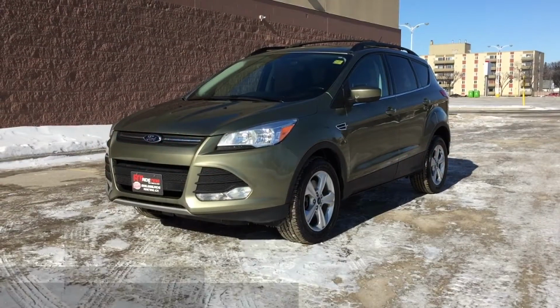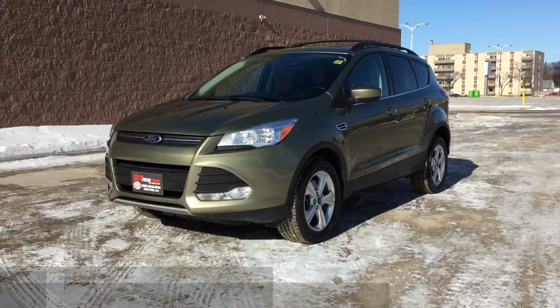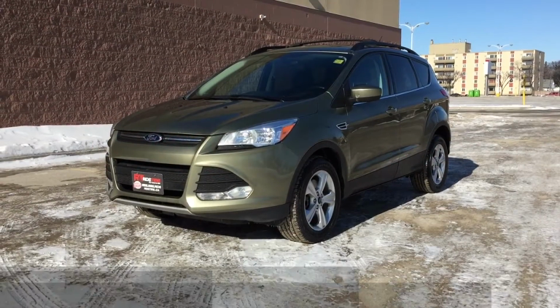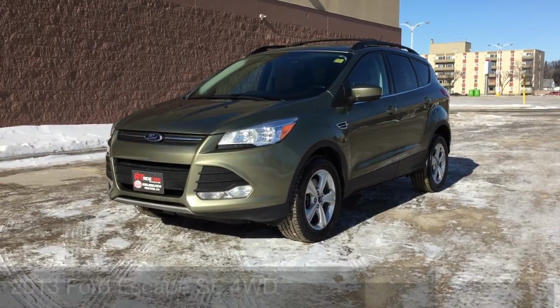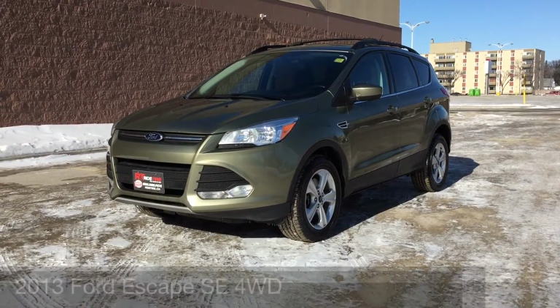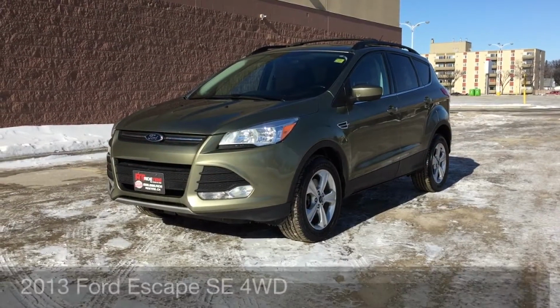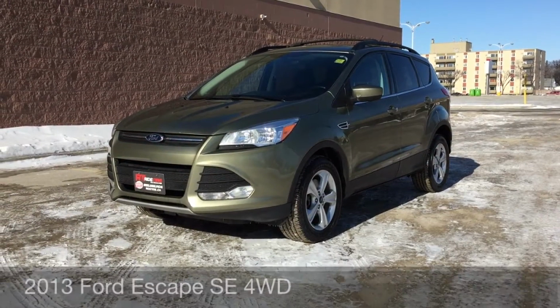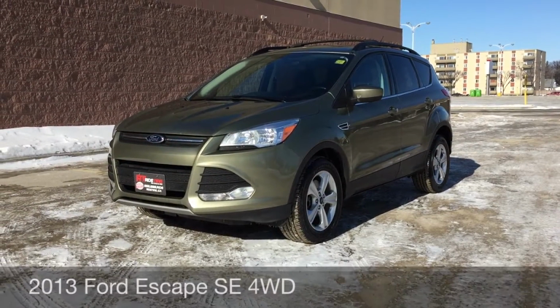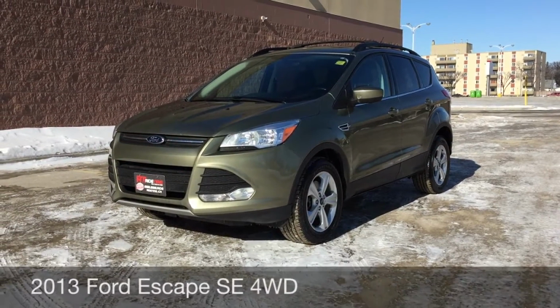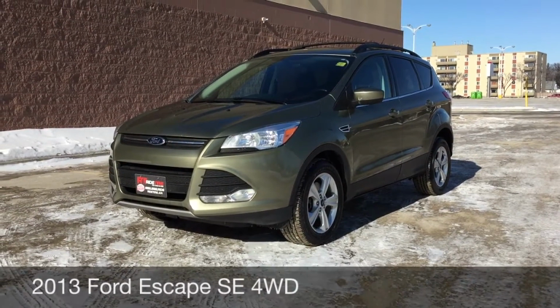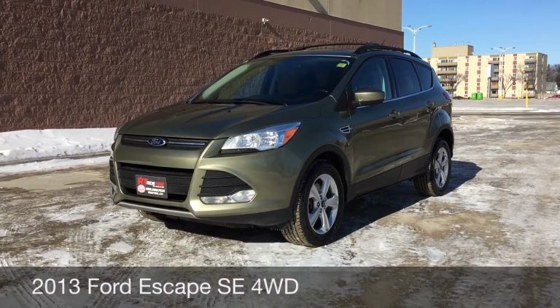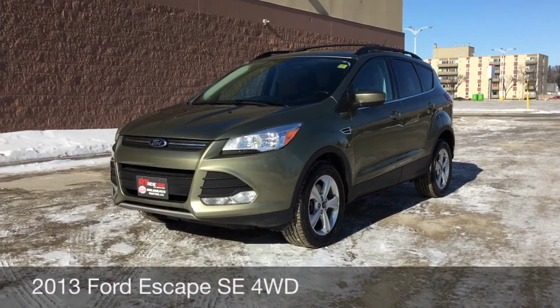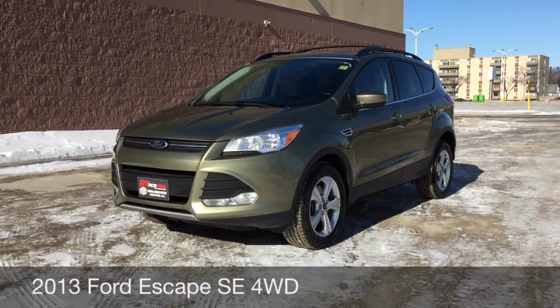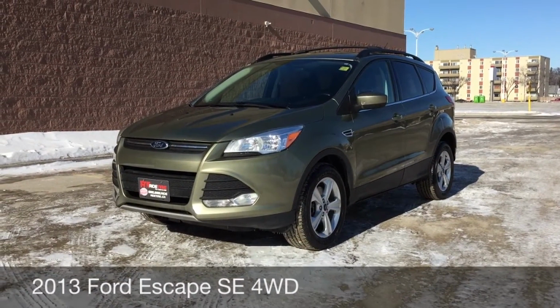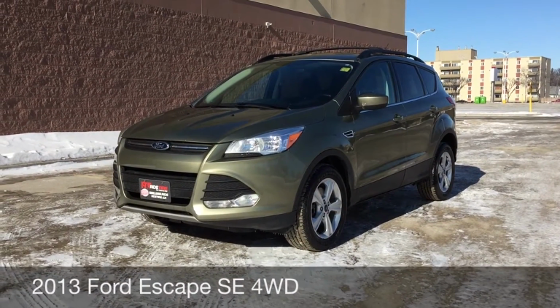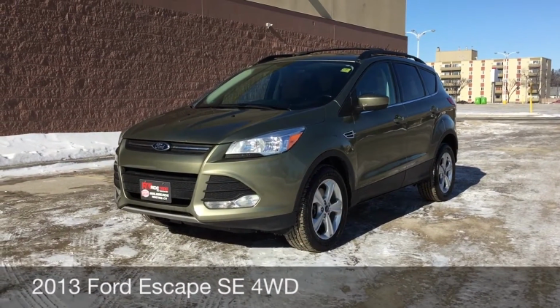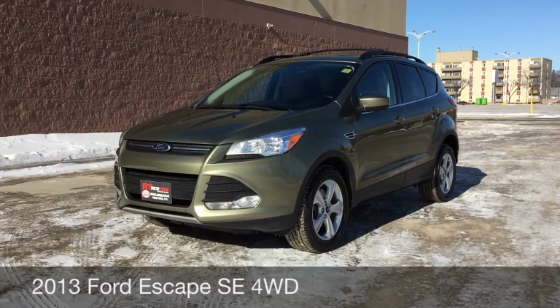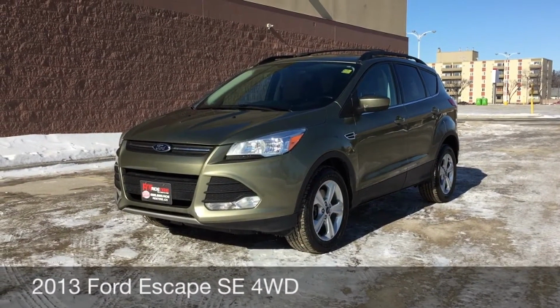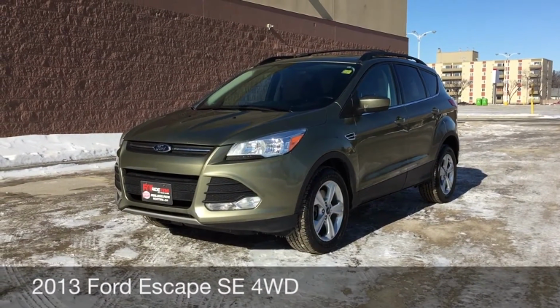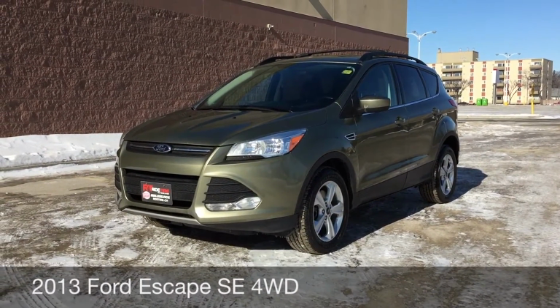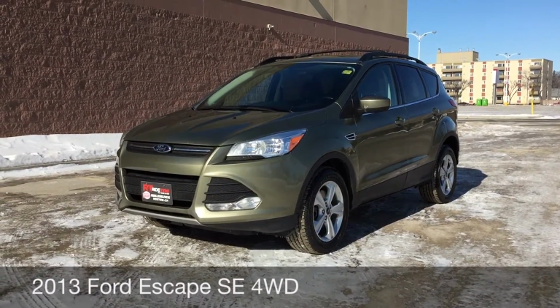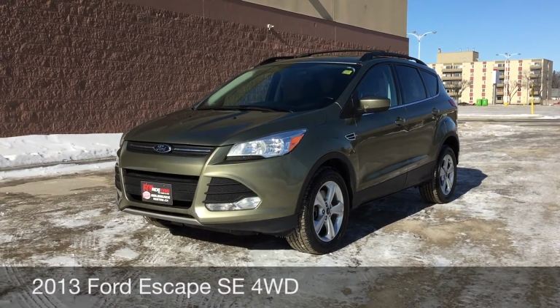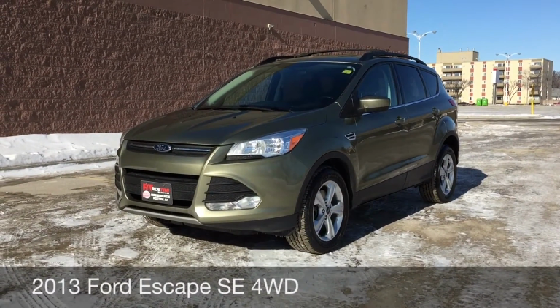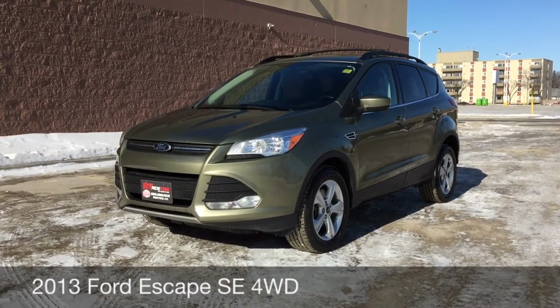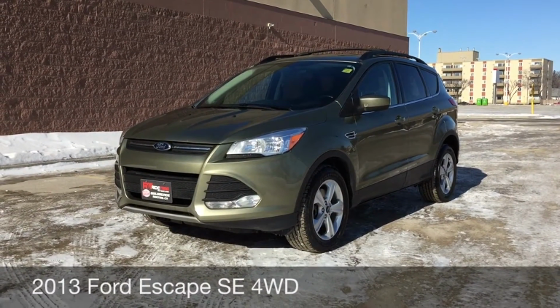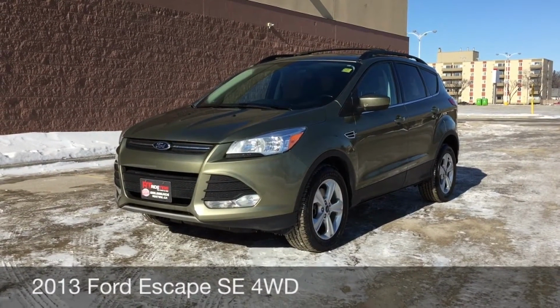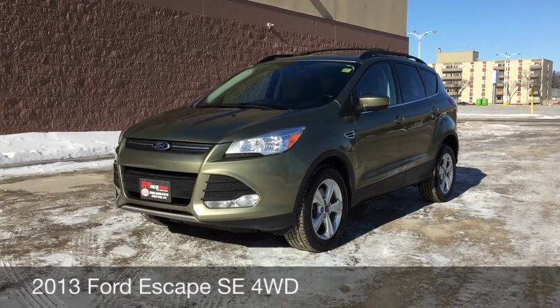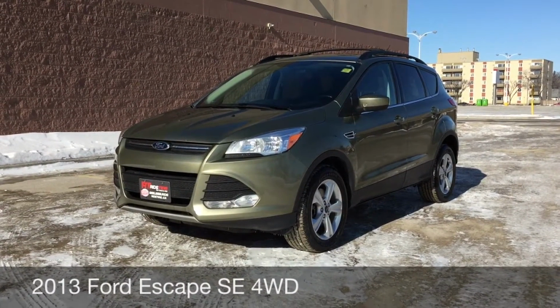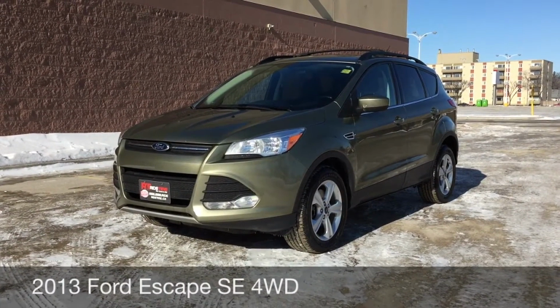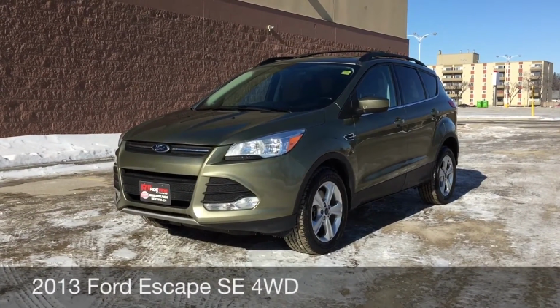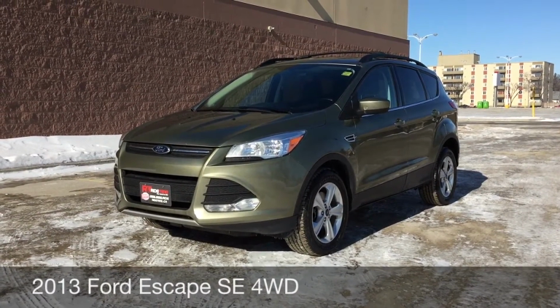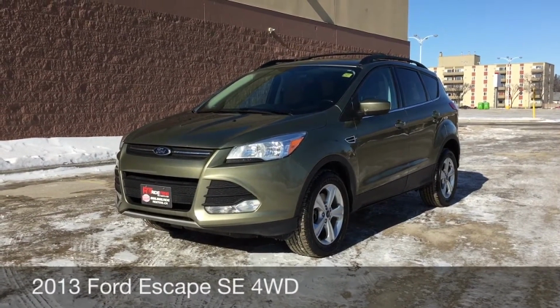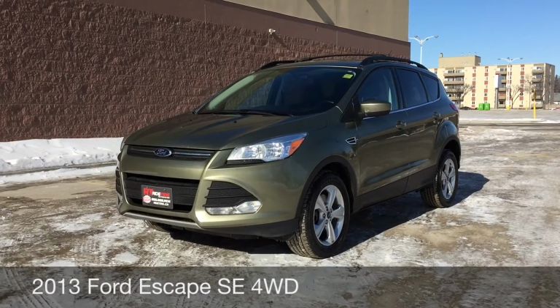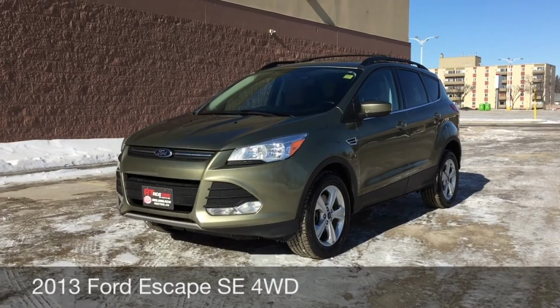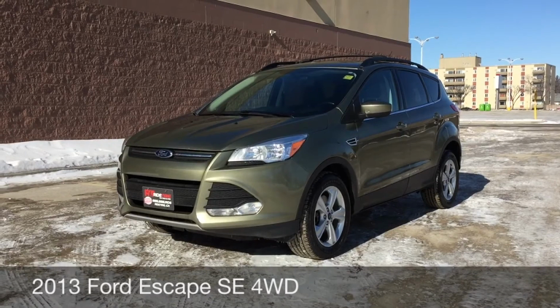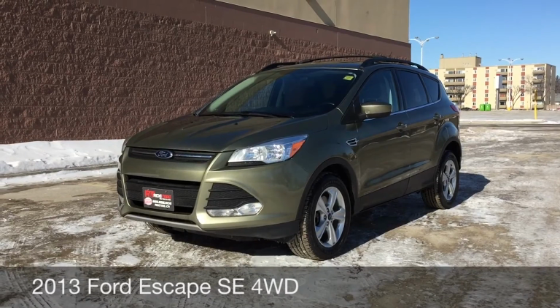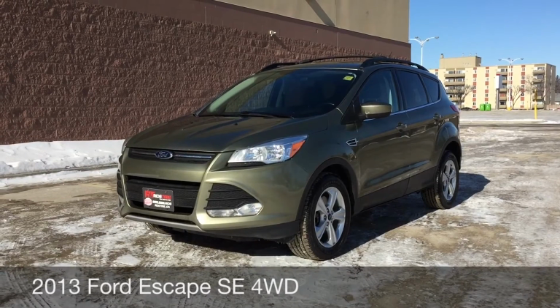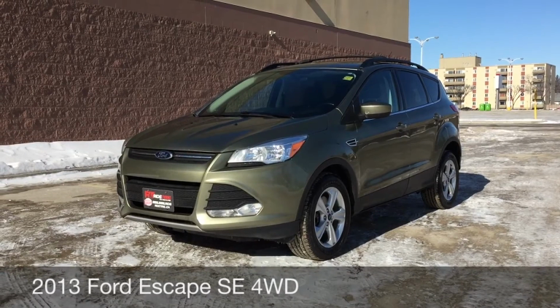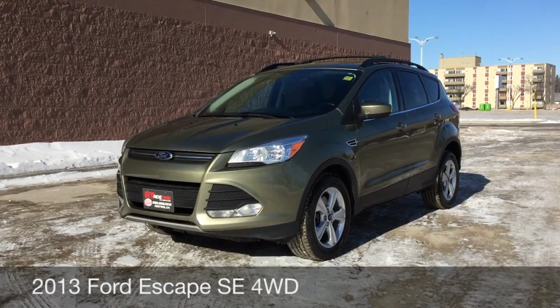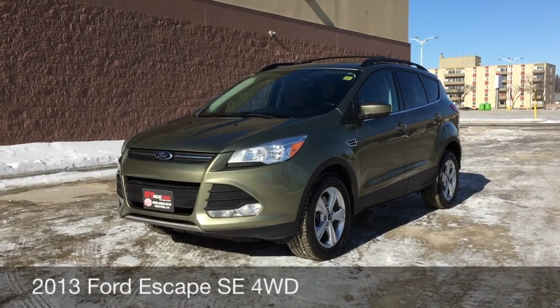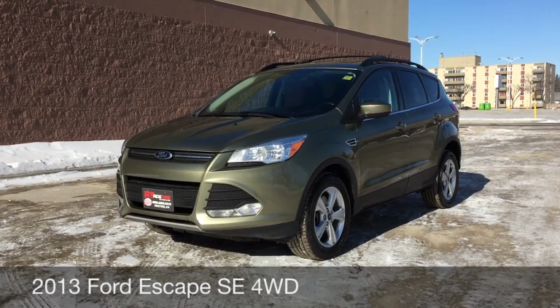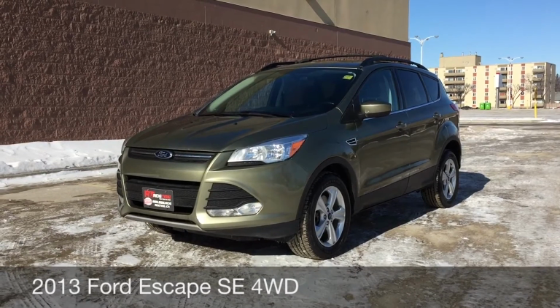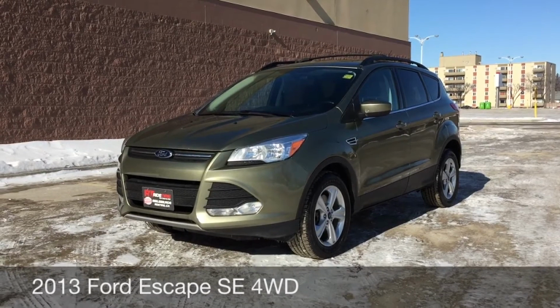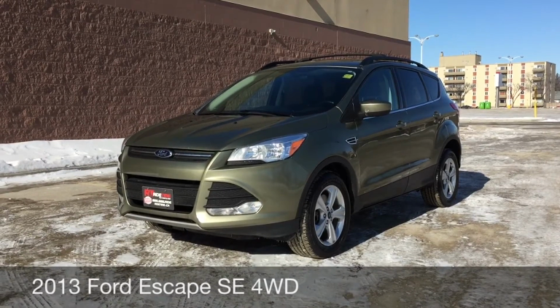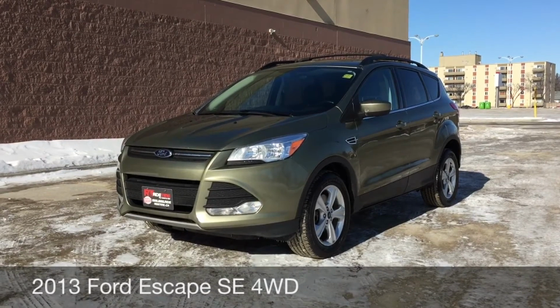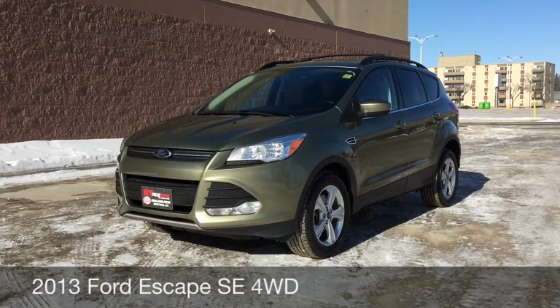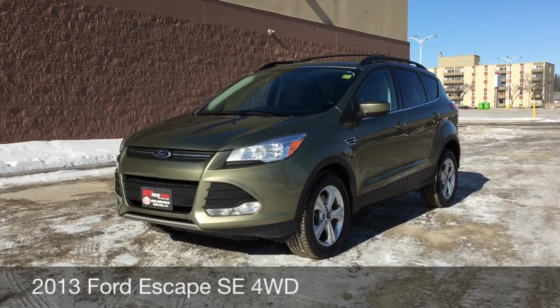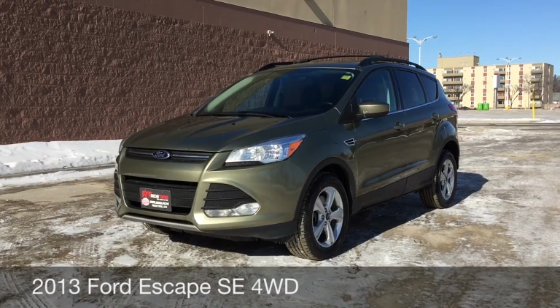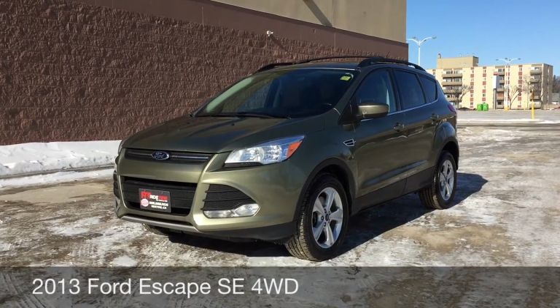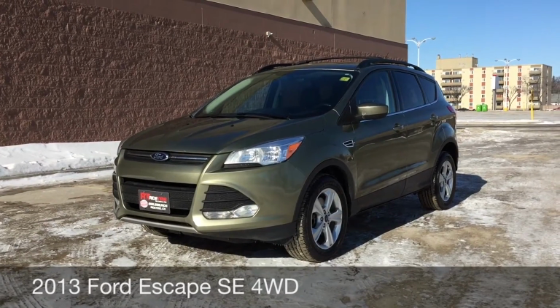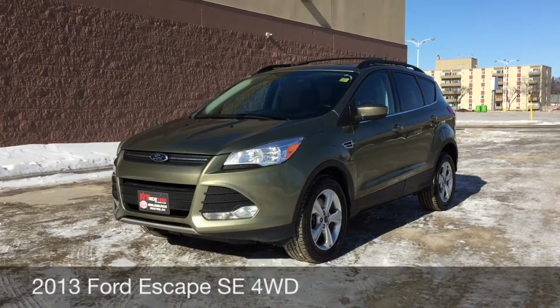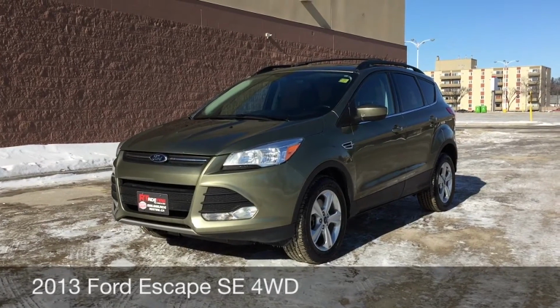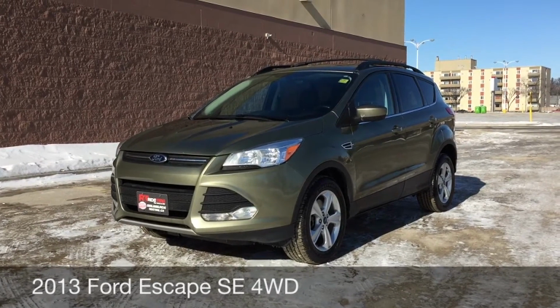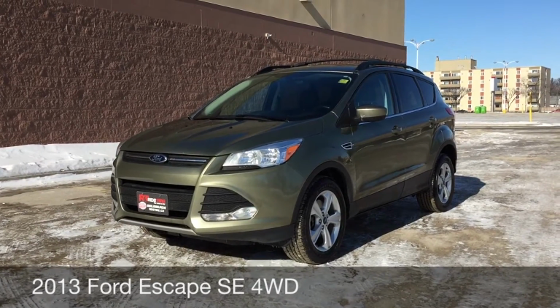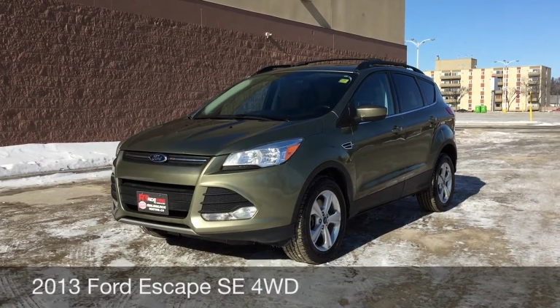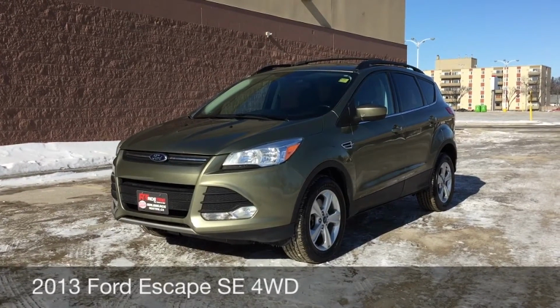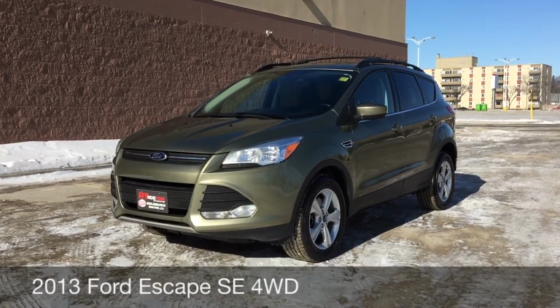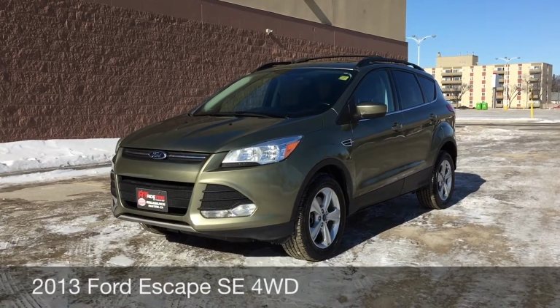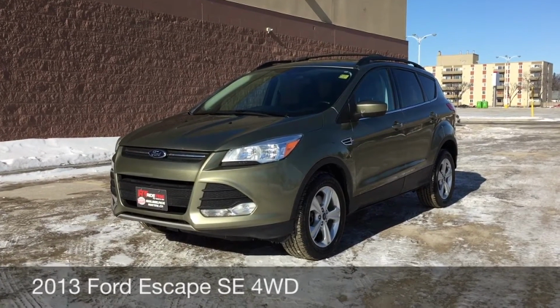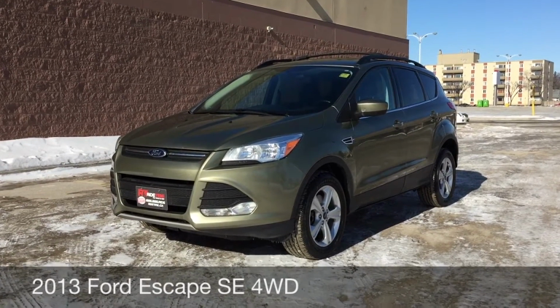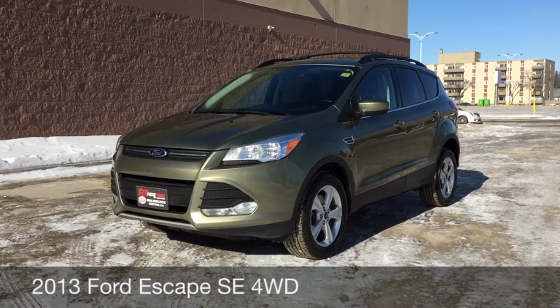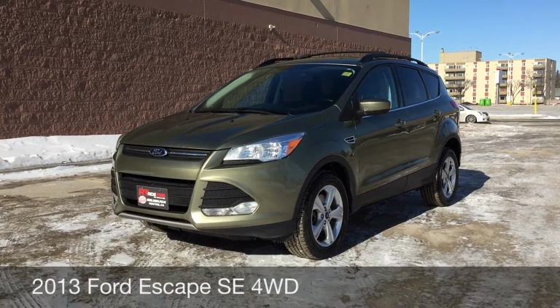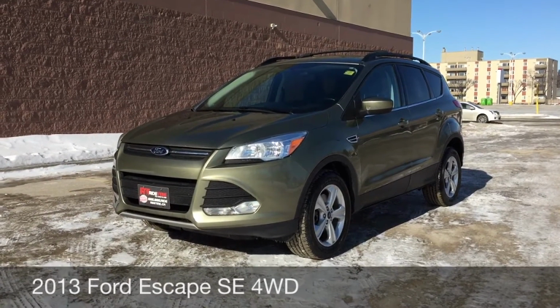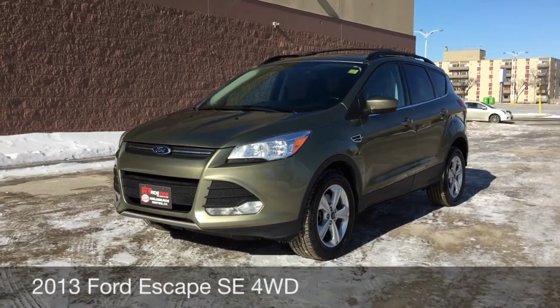Hey, this is RideTime with two locations. What we have here is a 2013 Ford Escape SE with four-wheel drive.